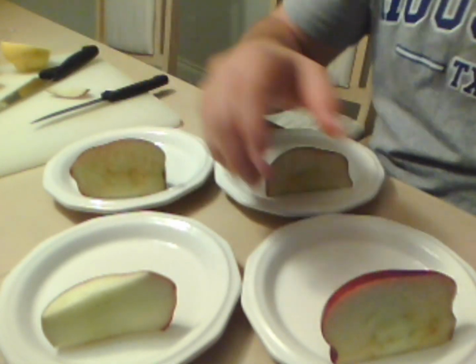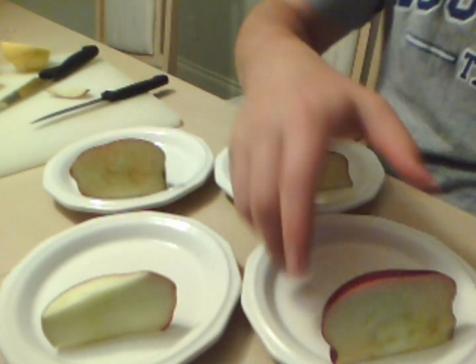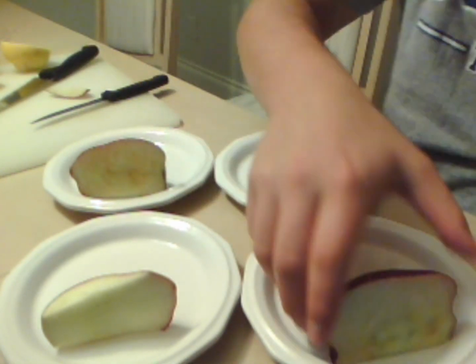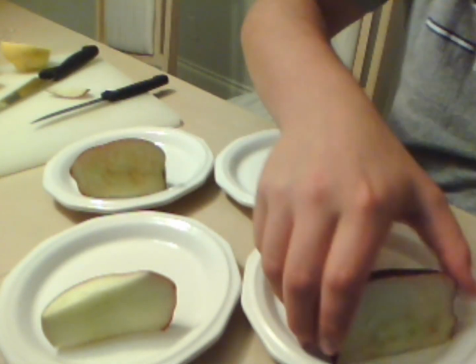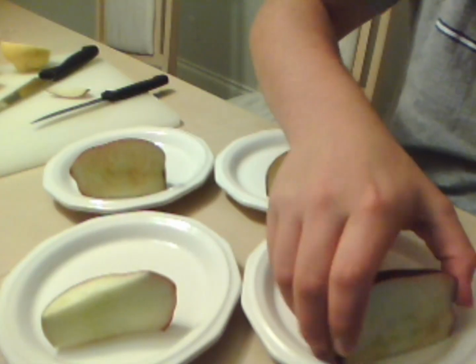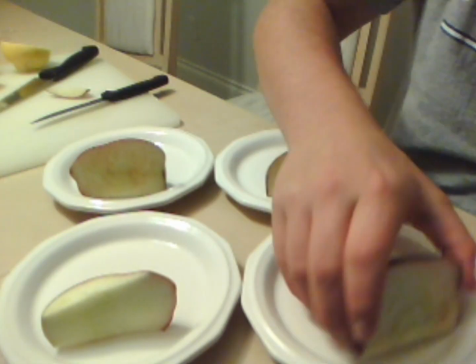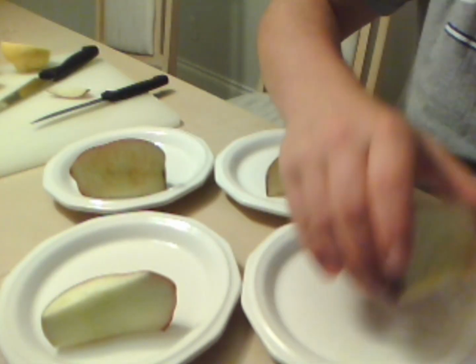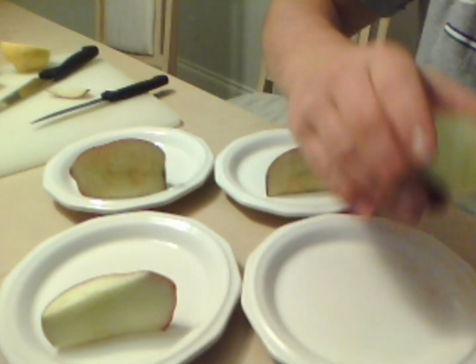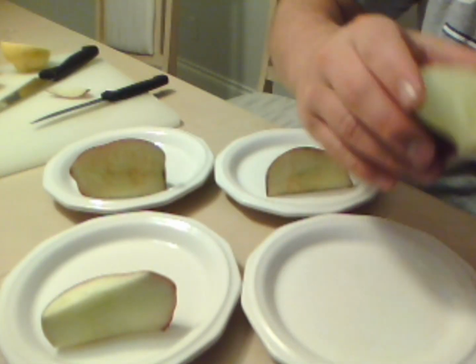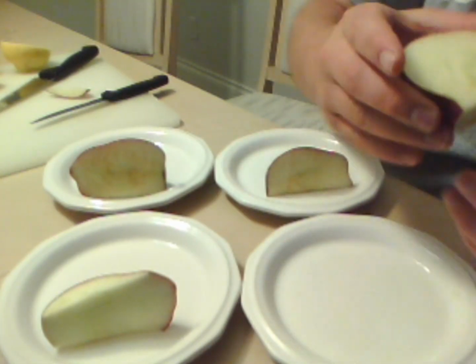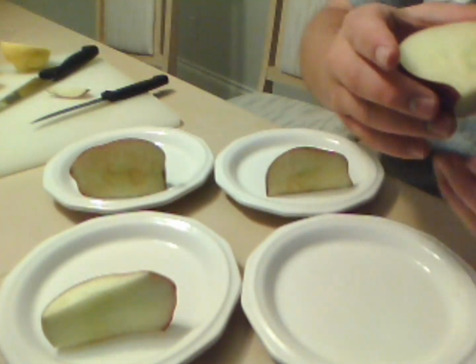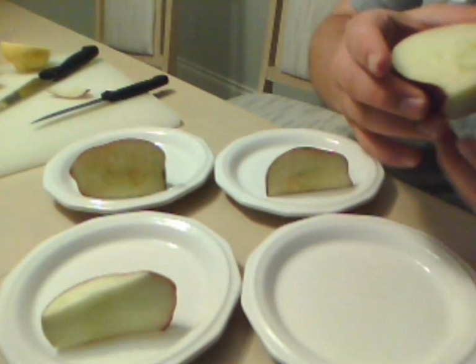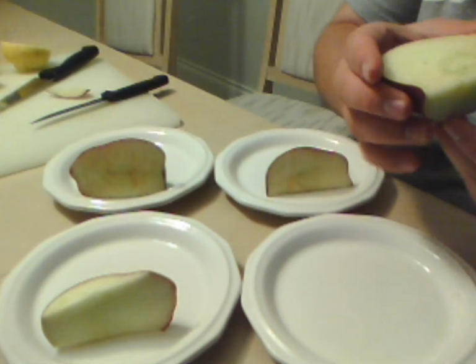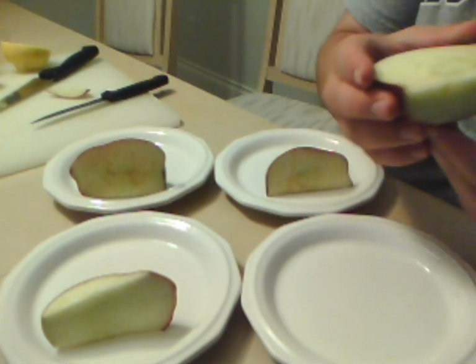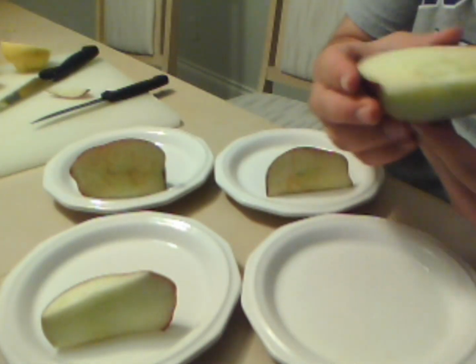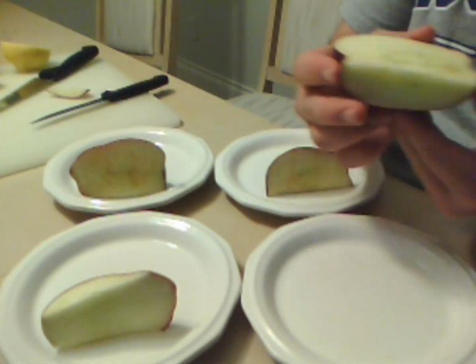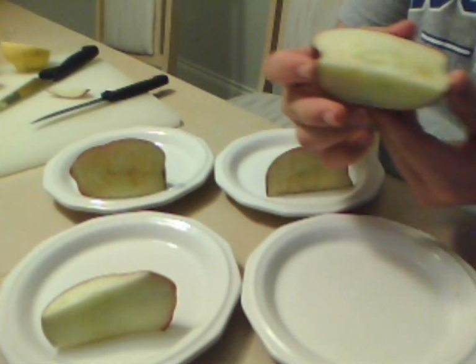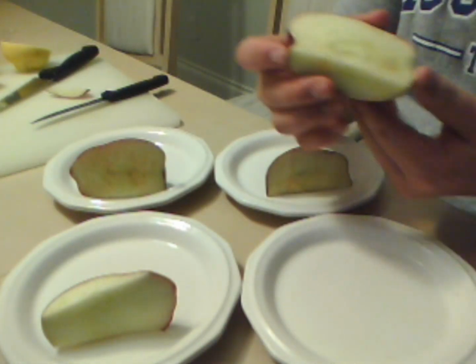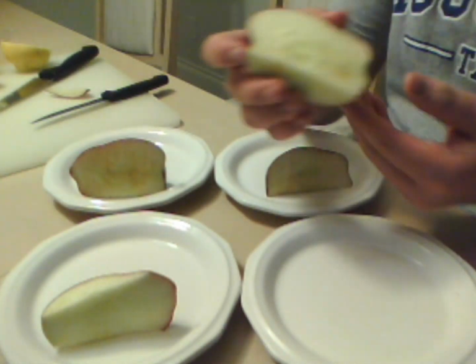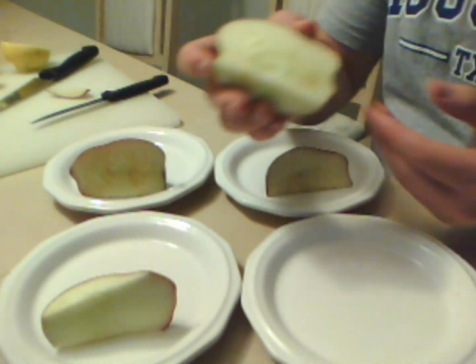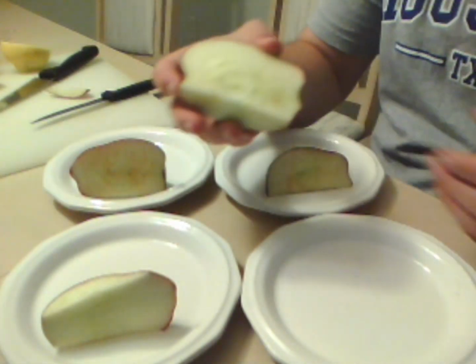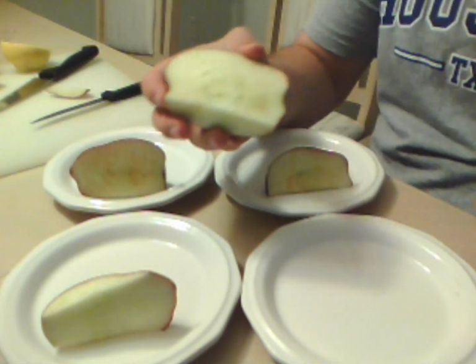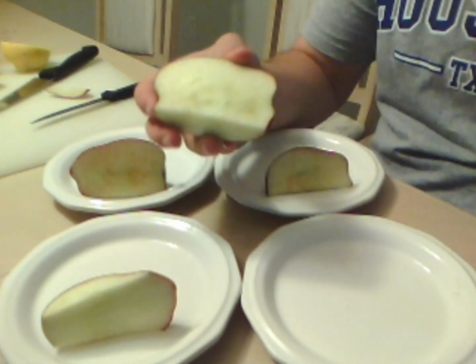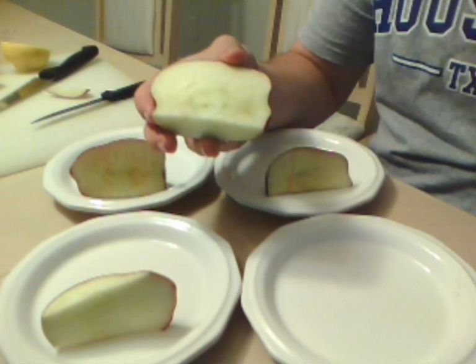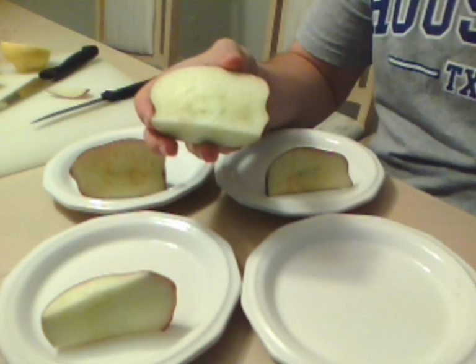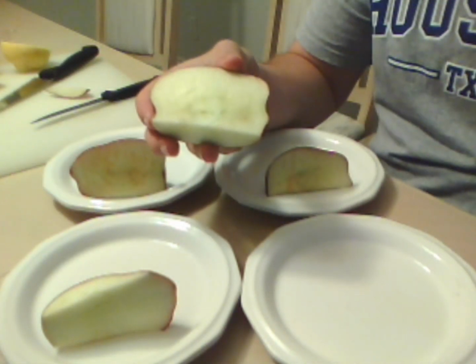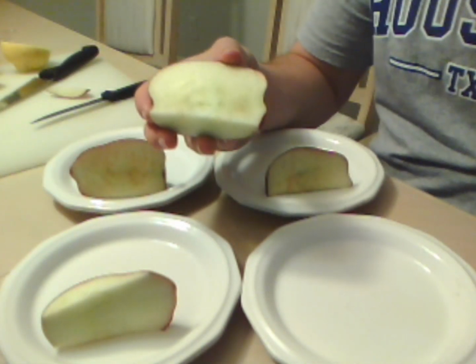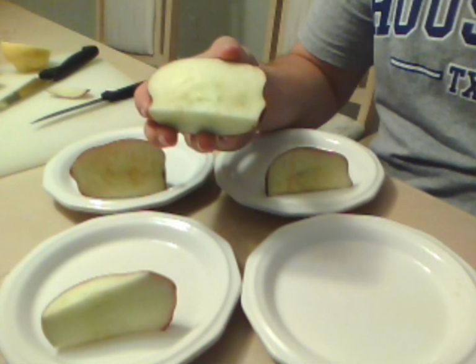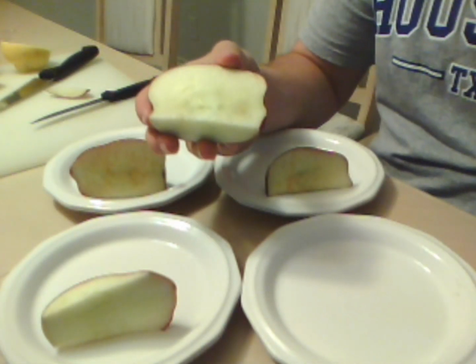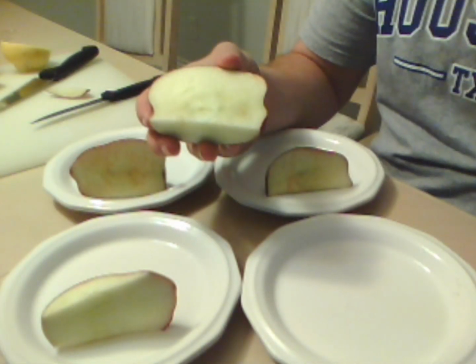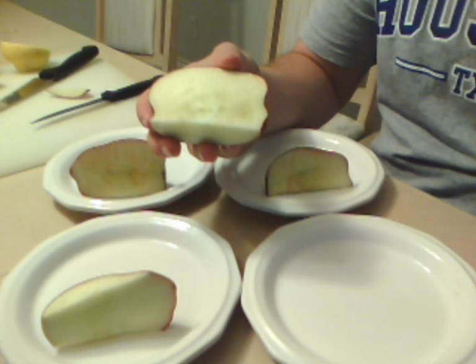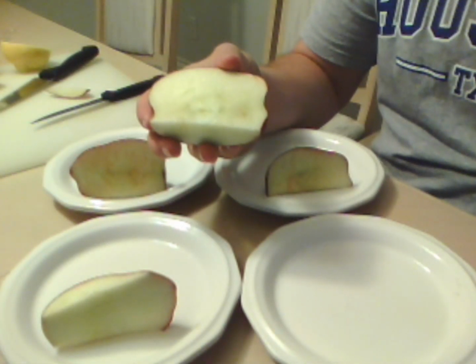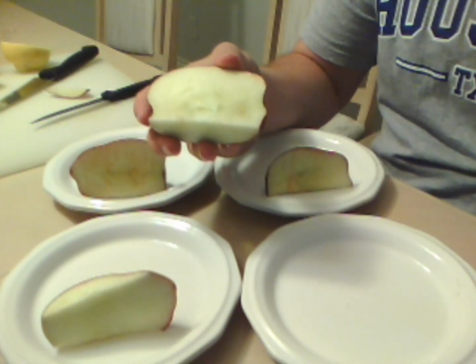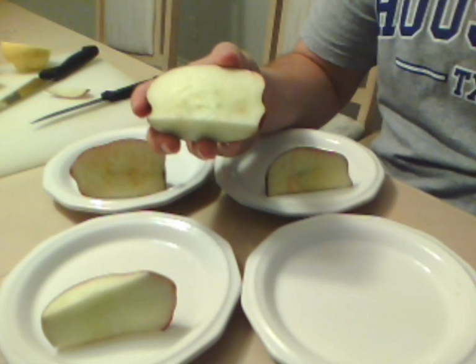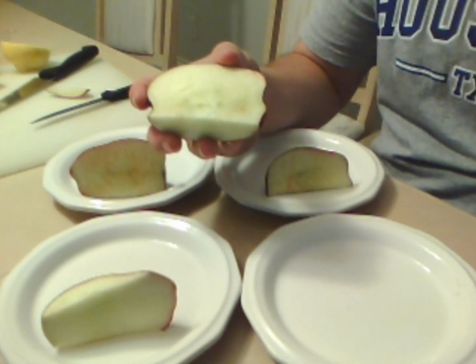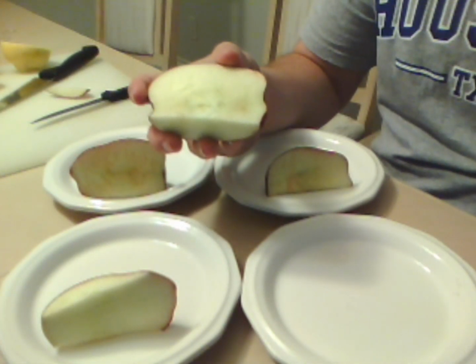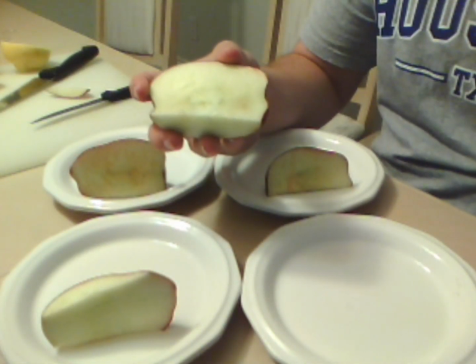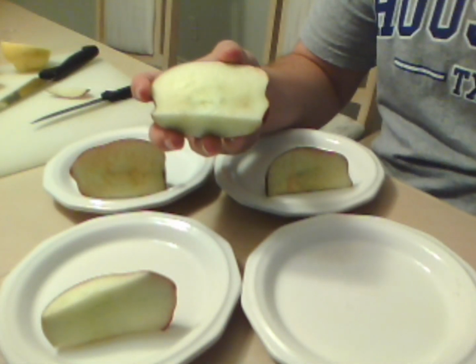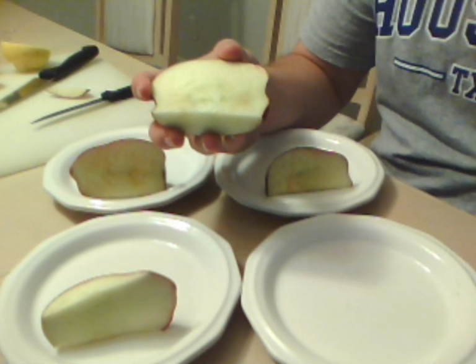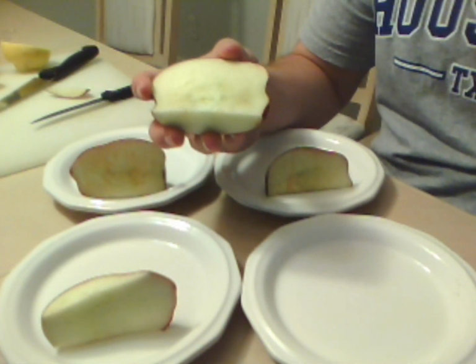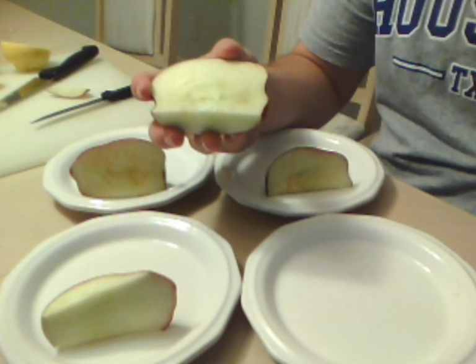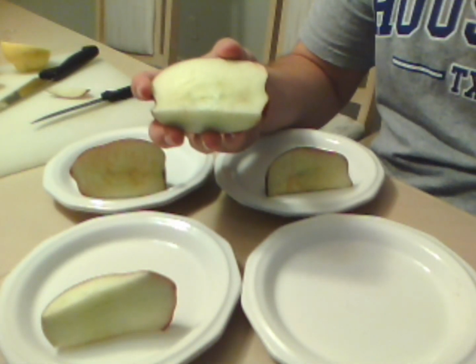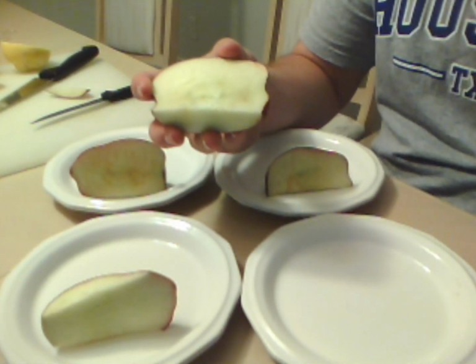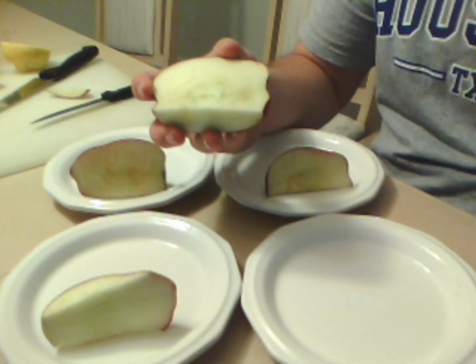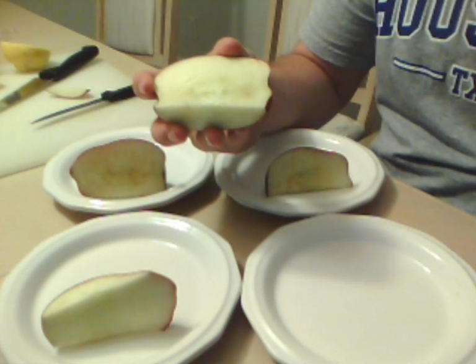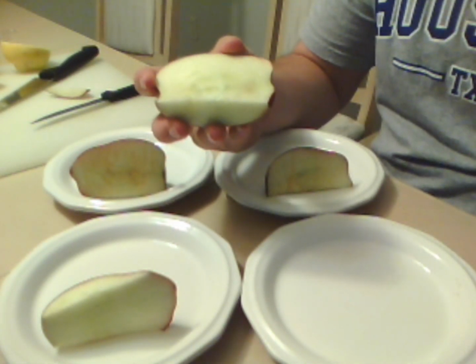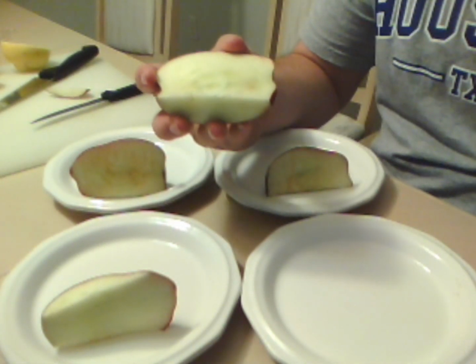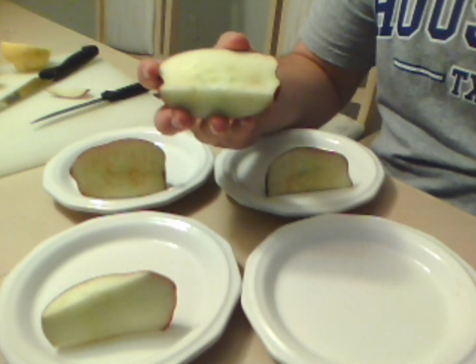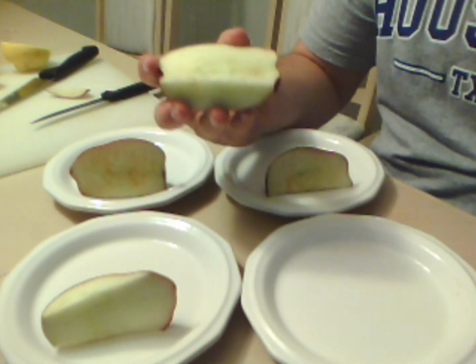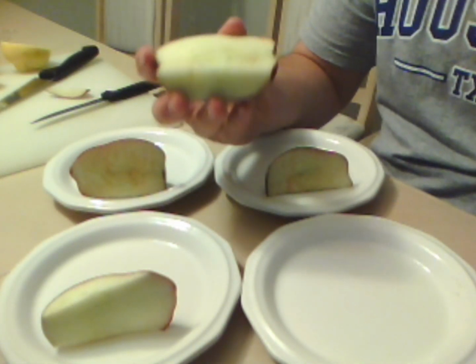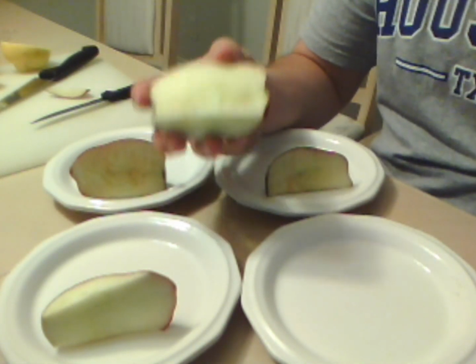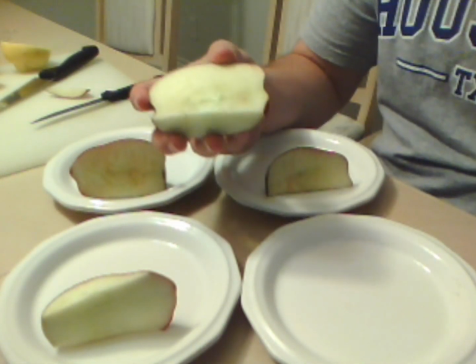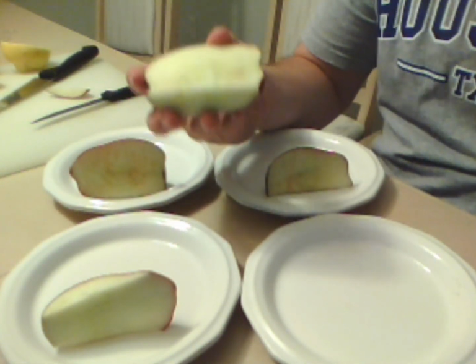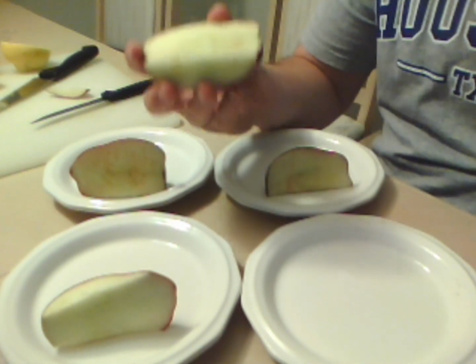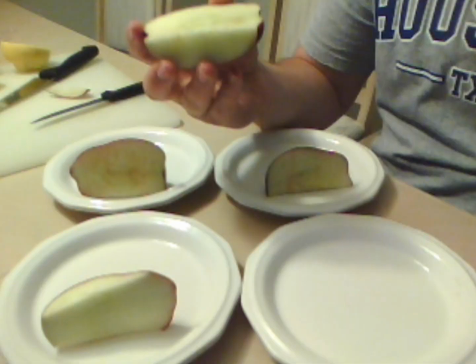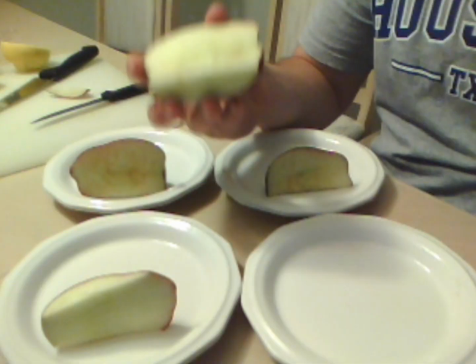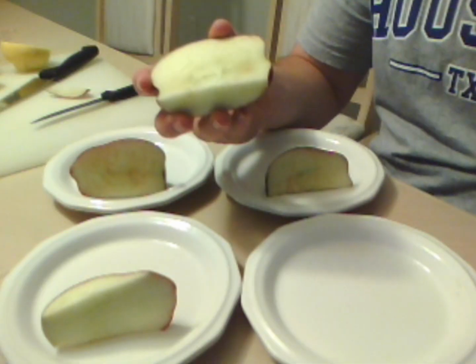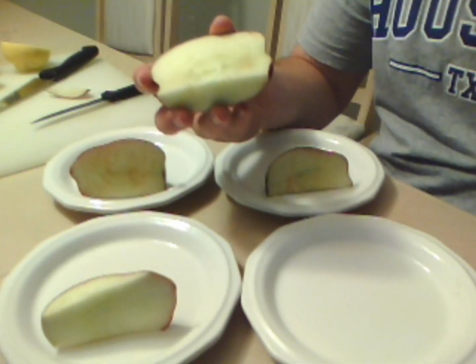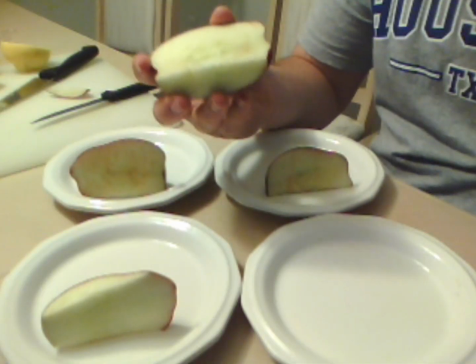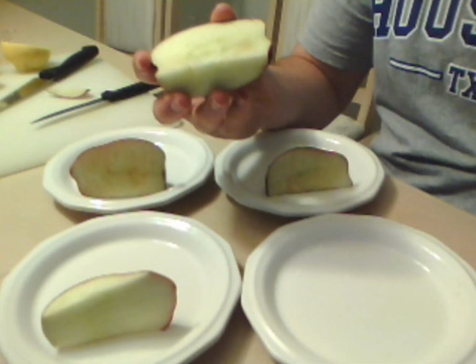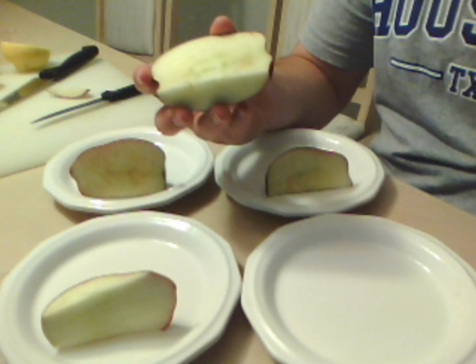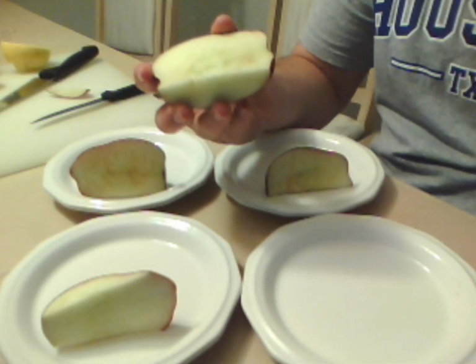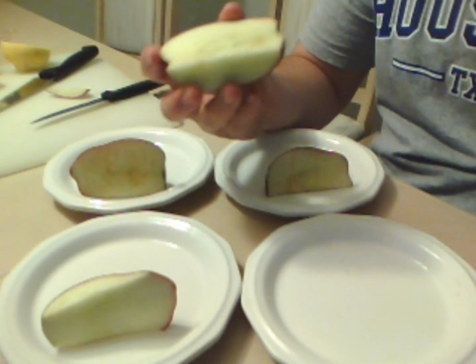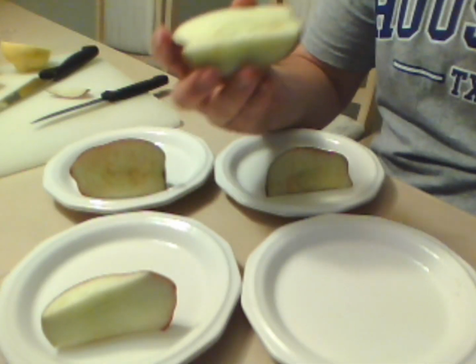And then, even an hour later, it can be used as a healthy, delicious snack.